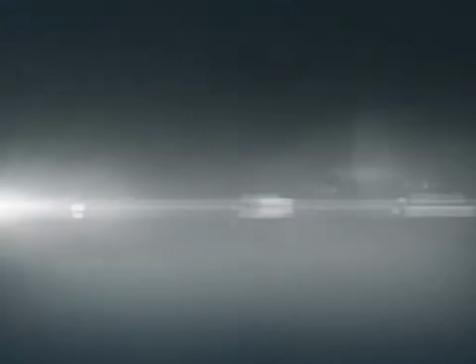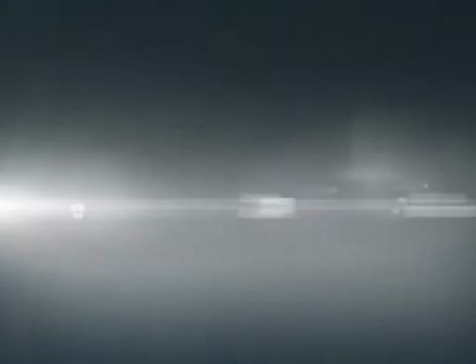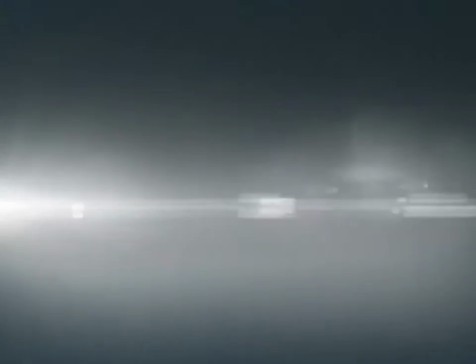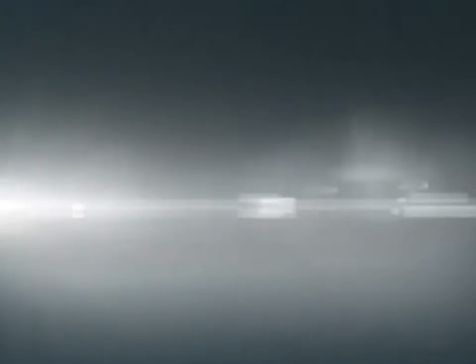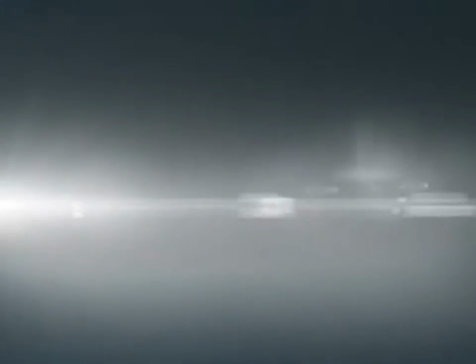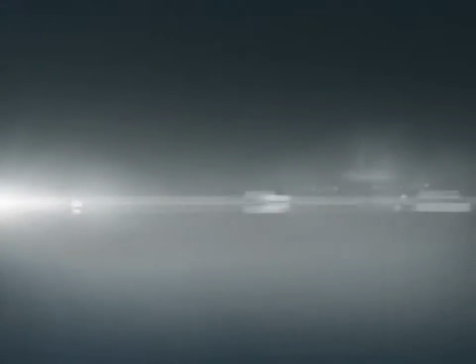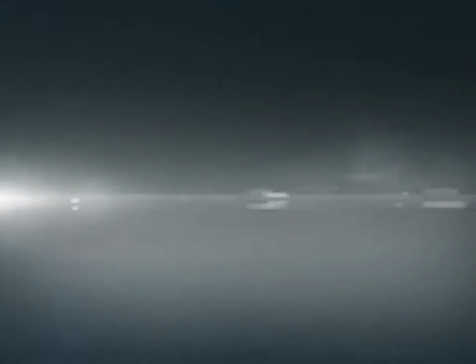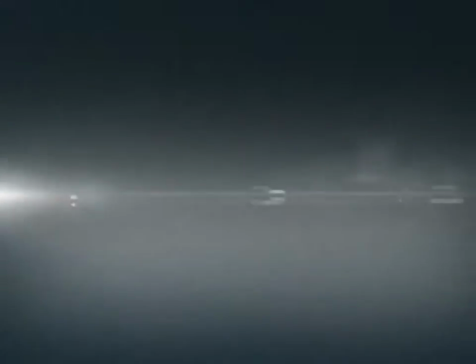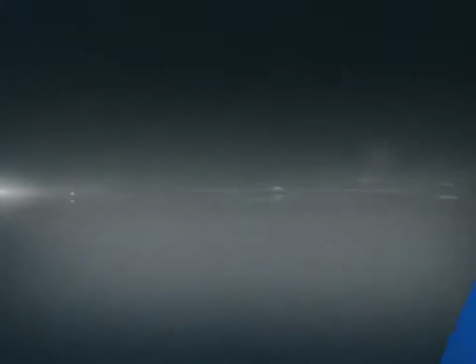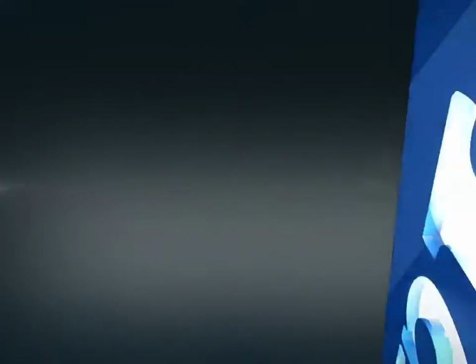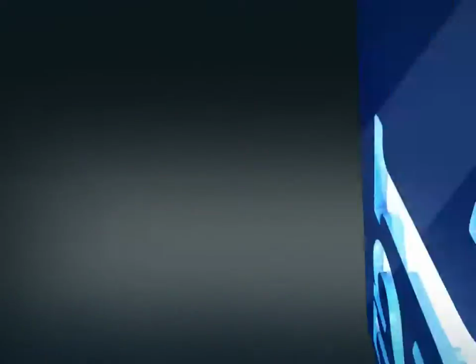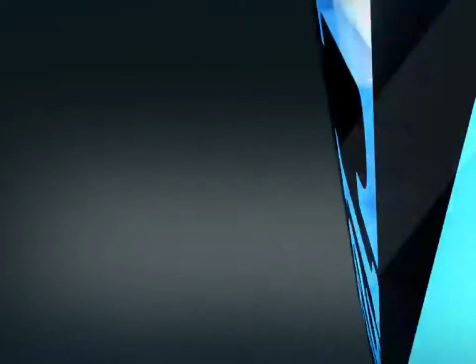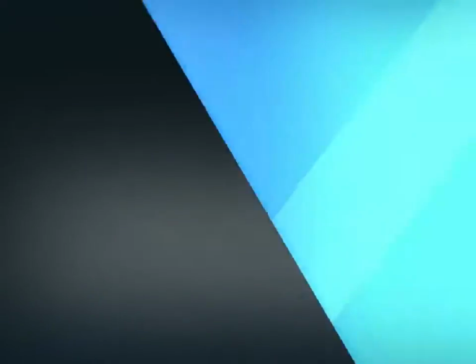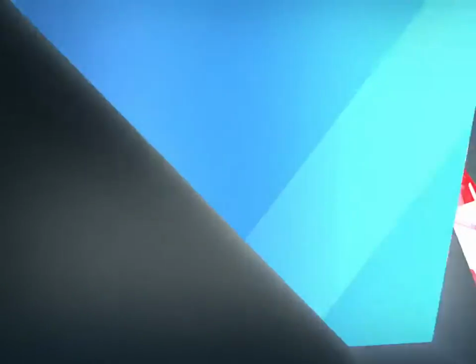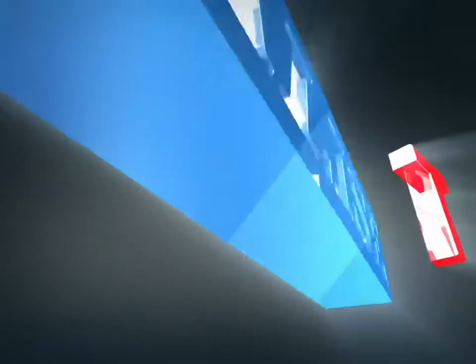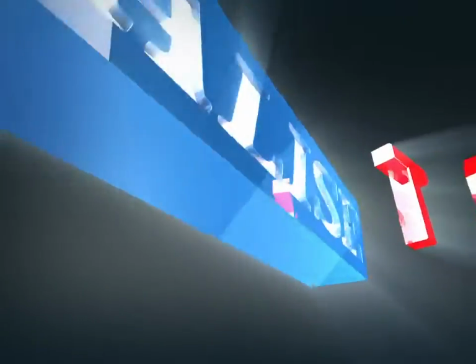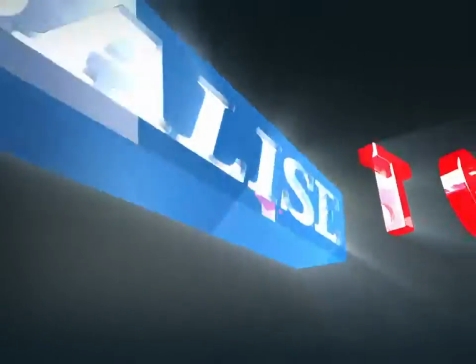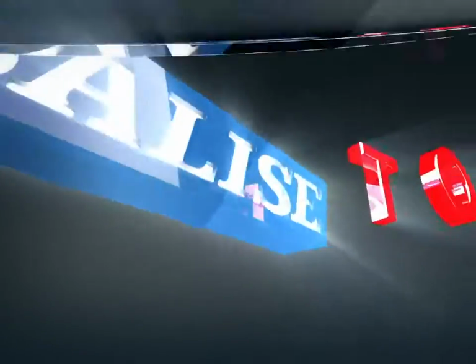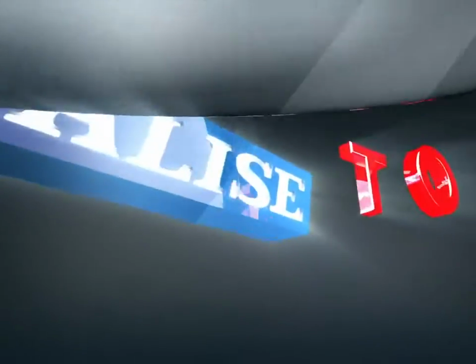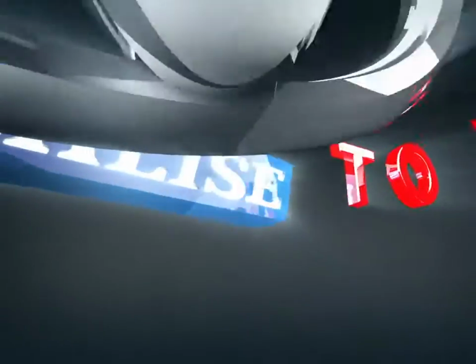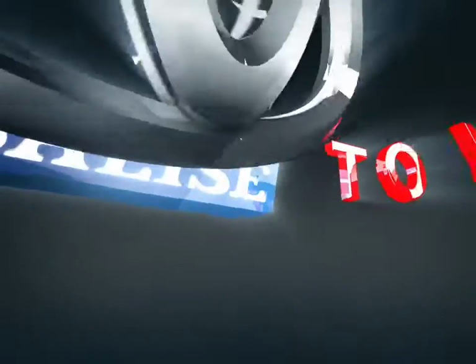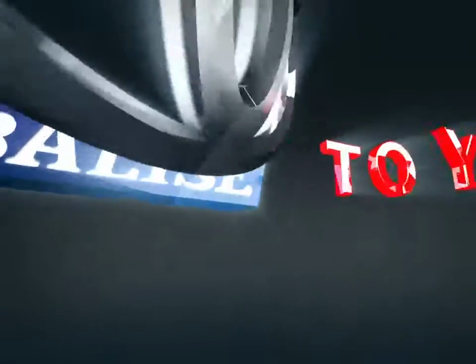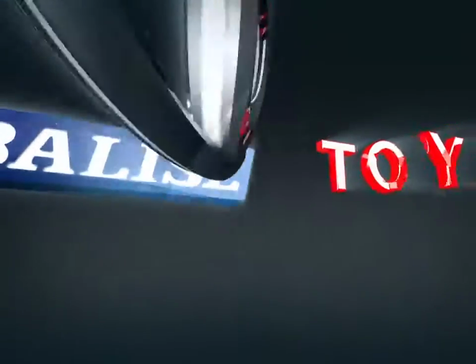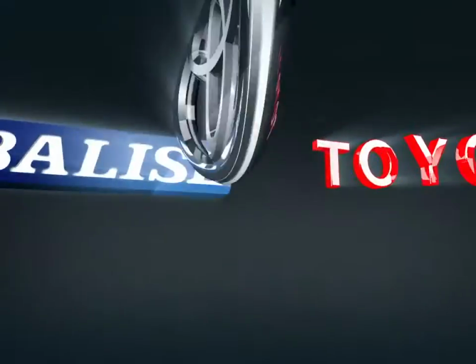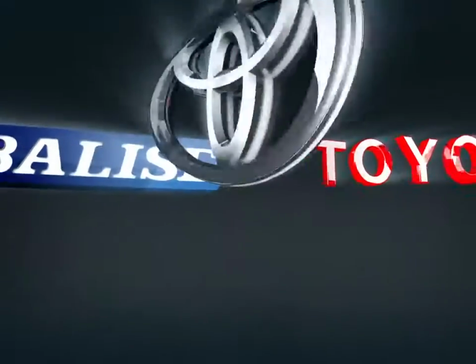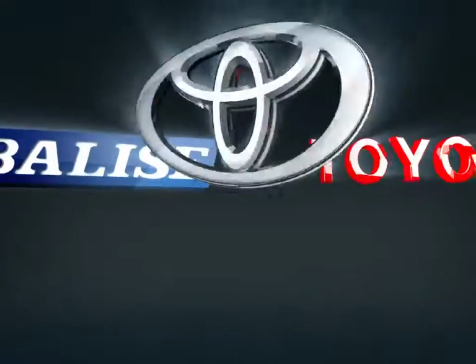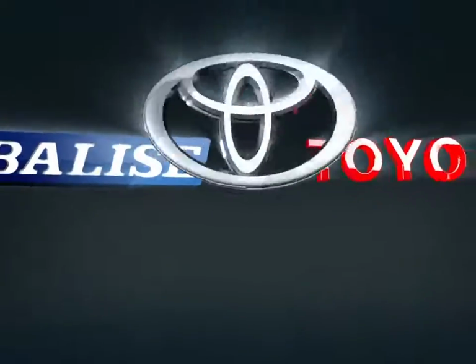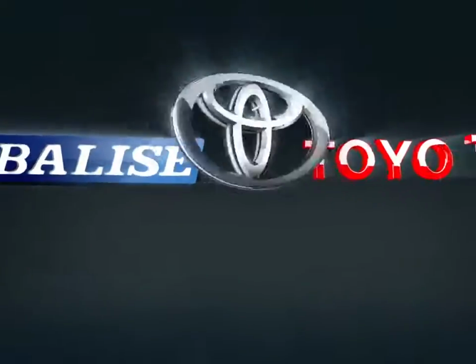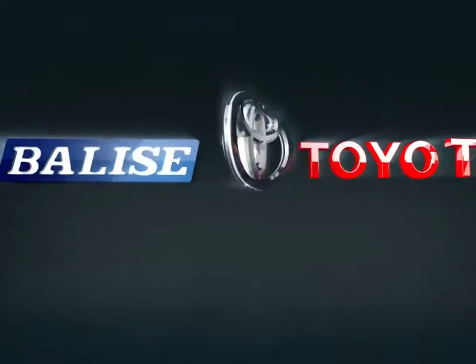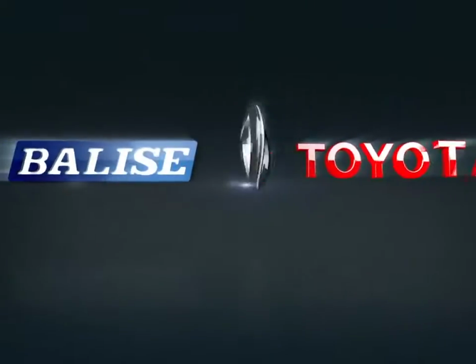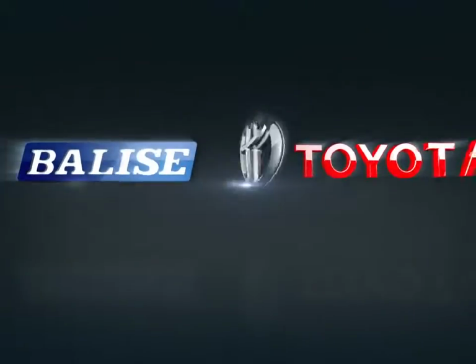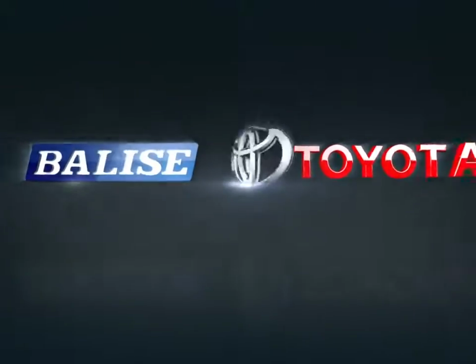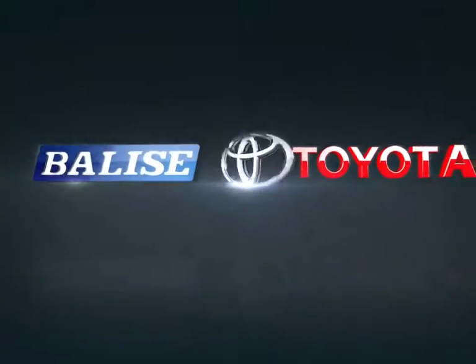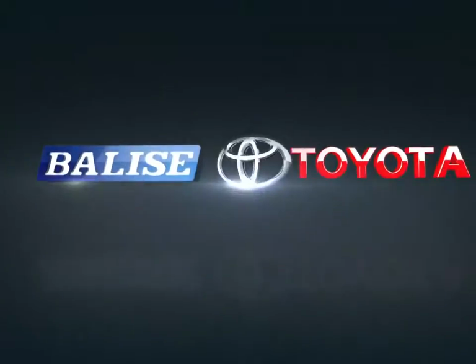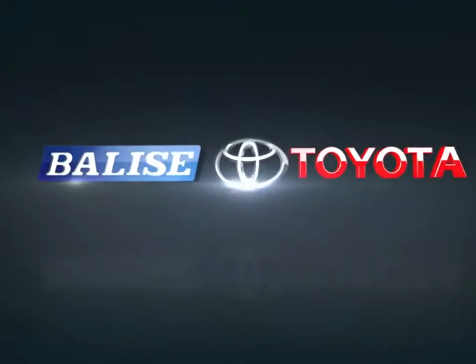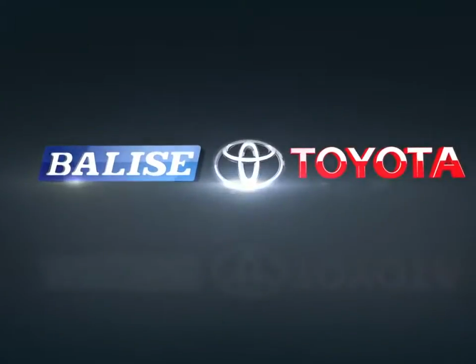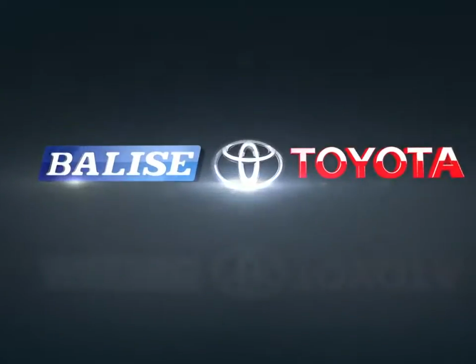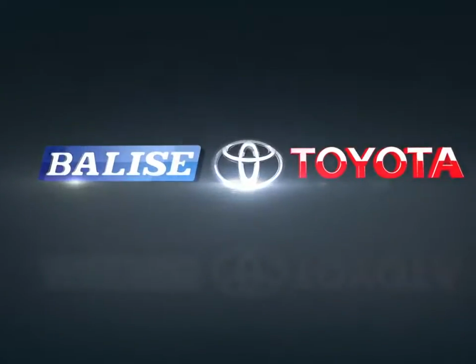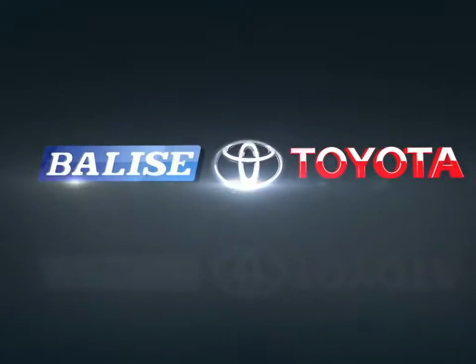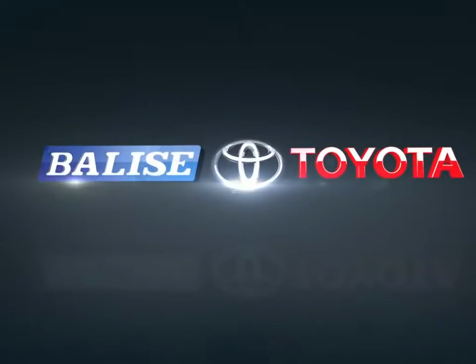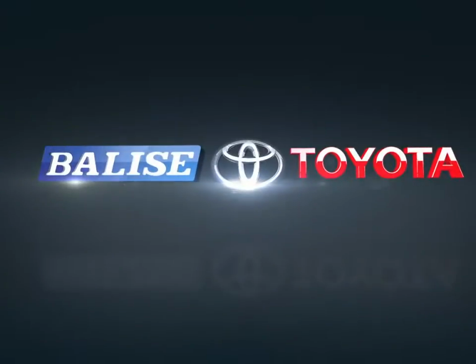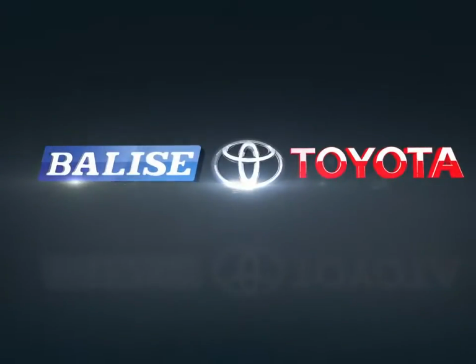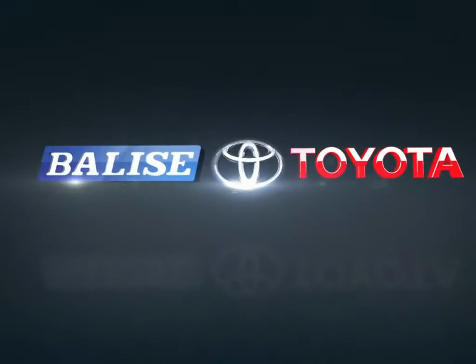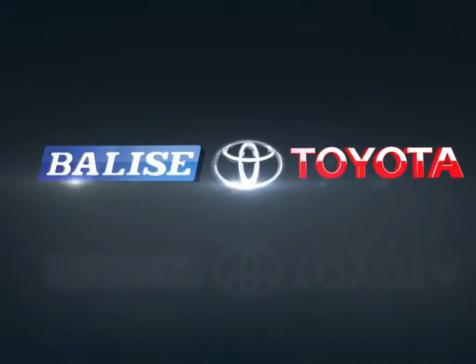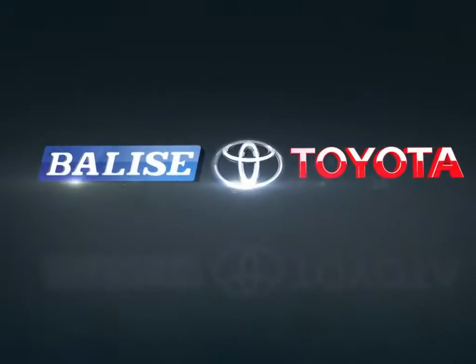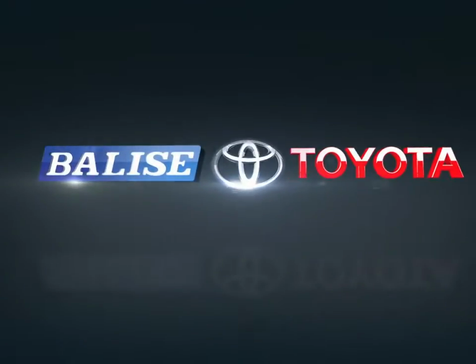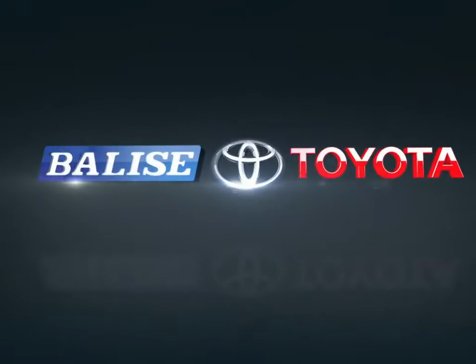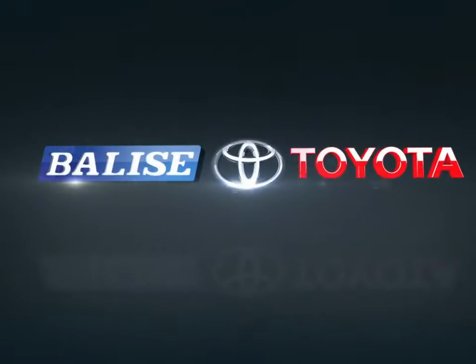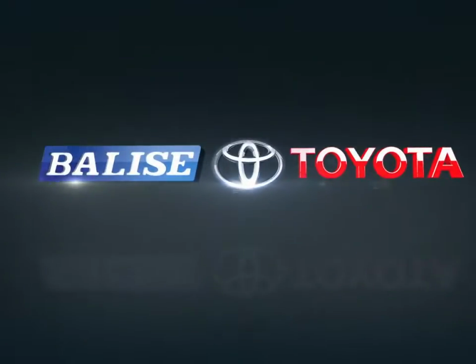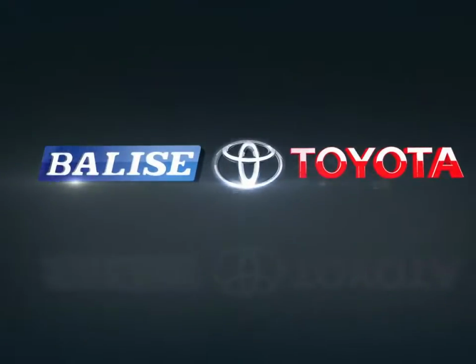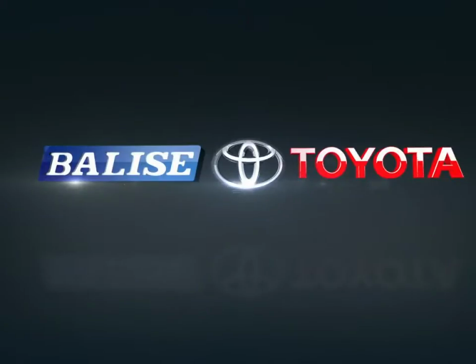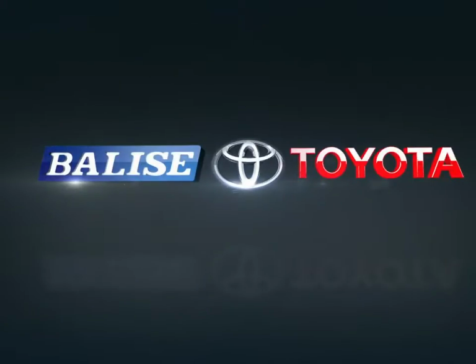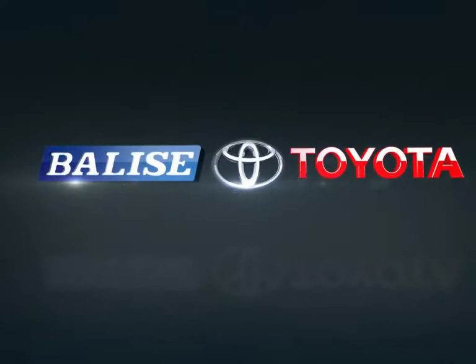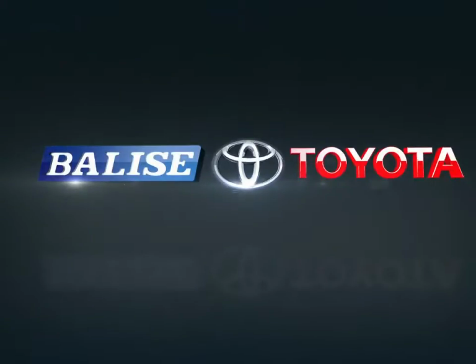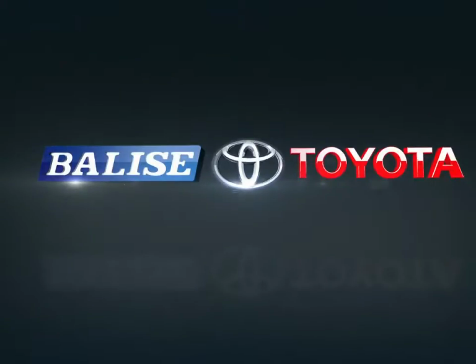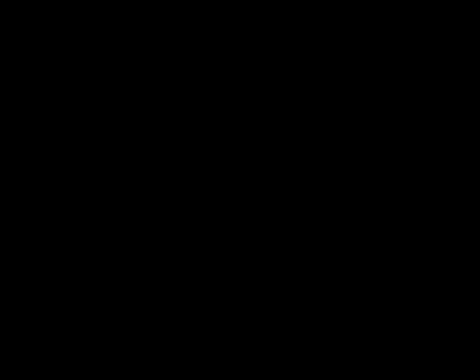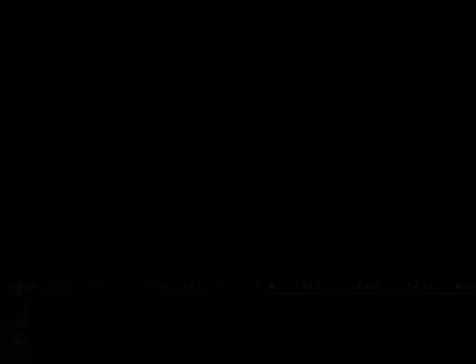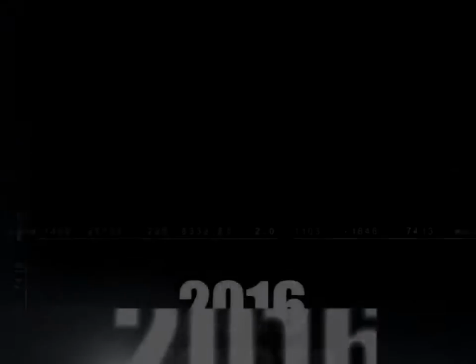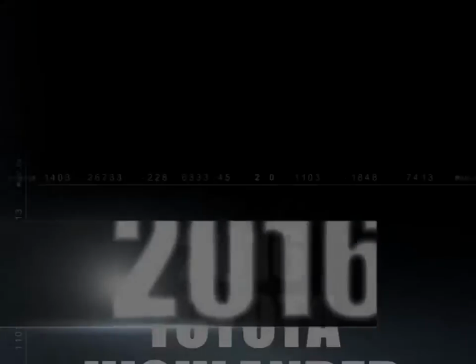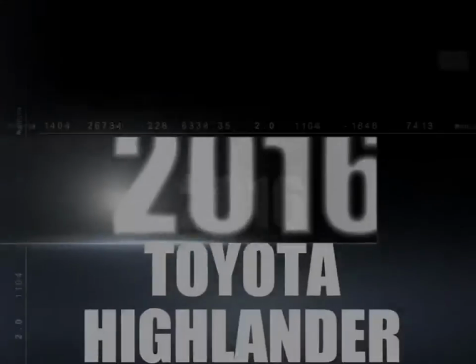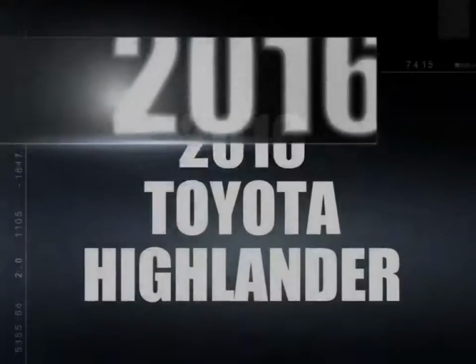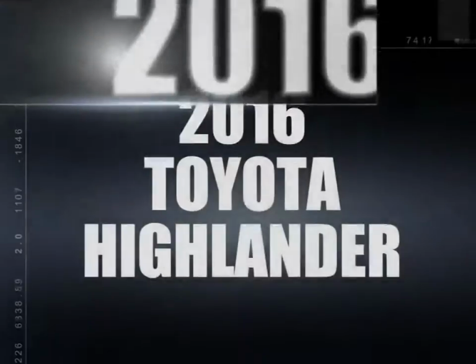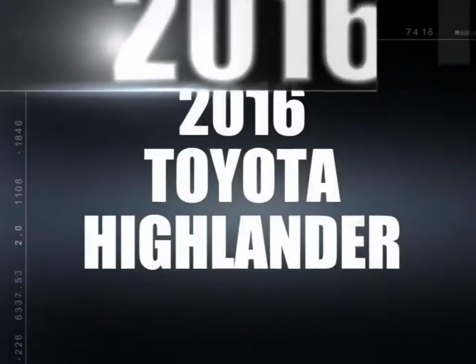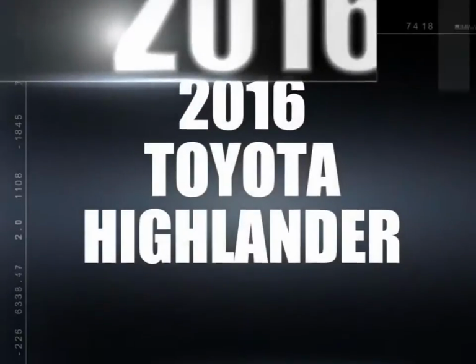Welcome to Belize Toyota. Today we're looking at a 2016 Toyota Highlander.